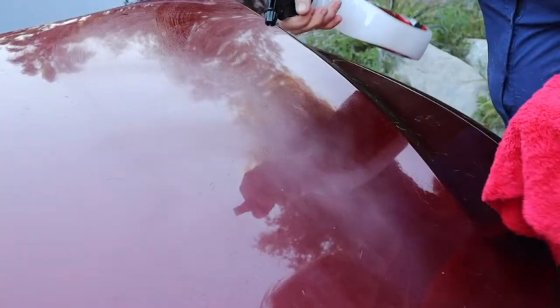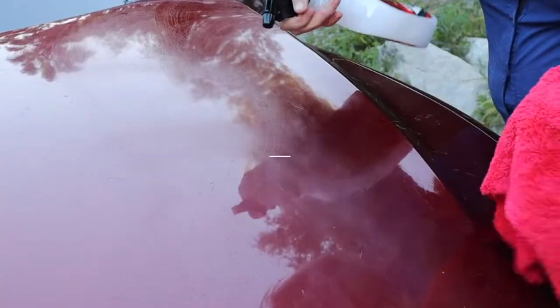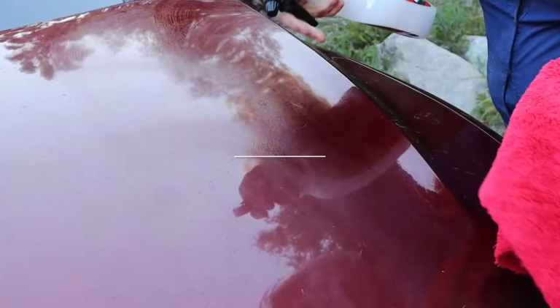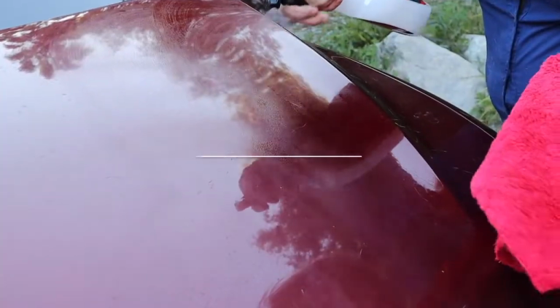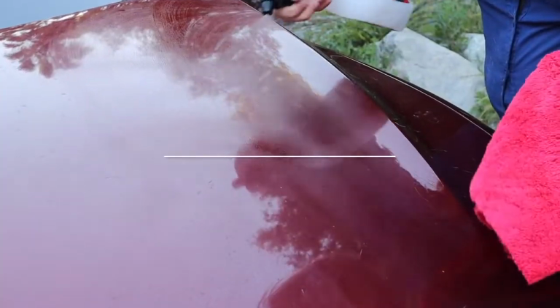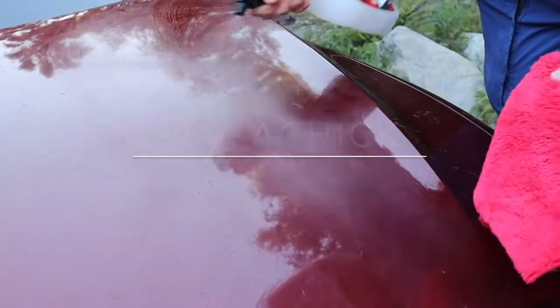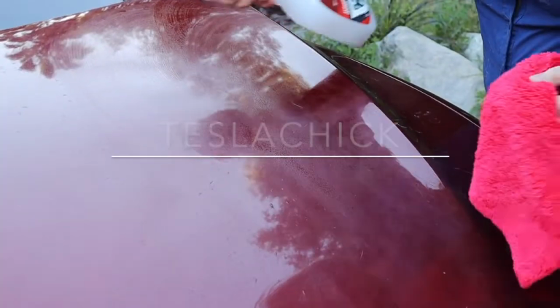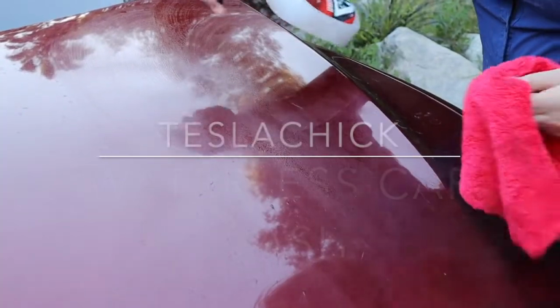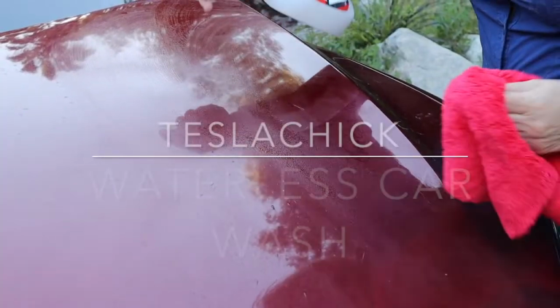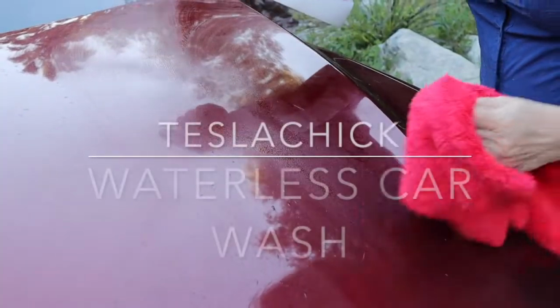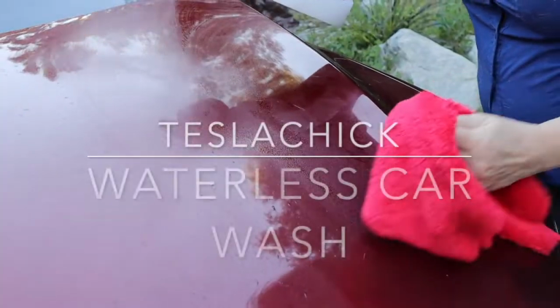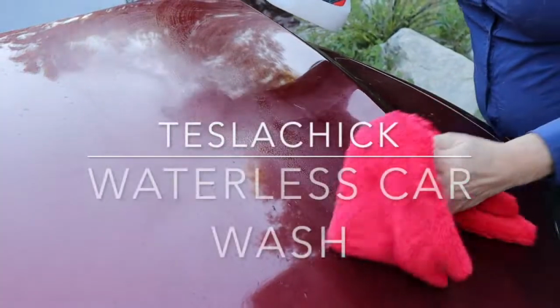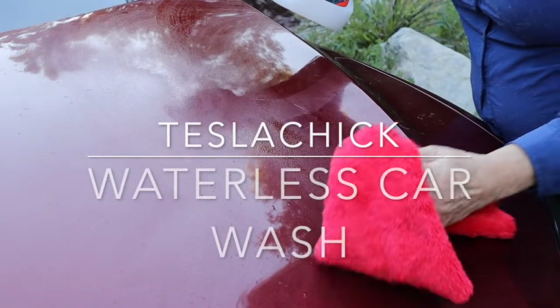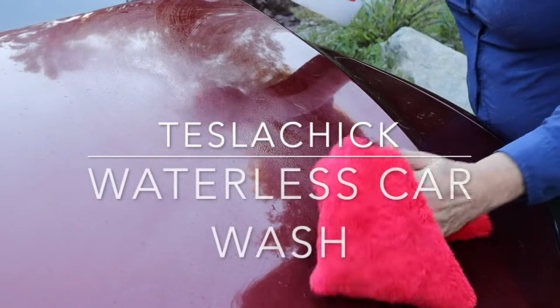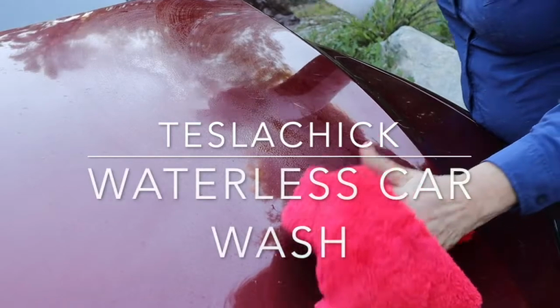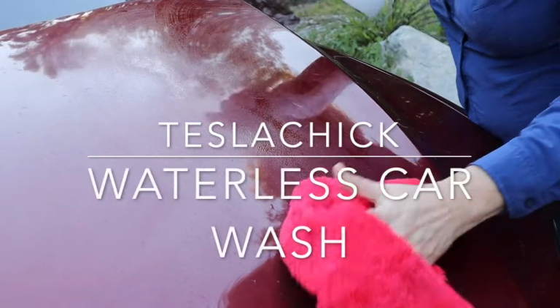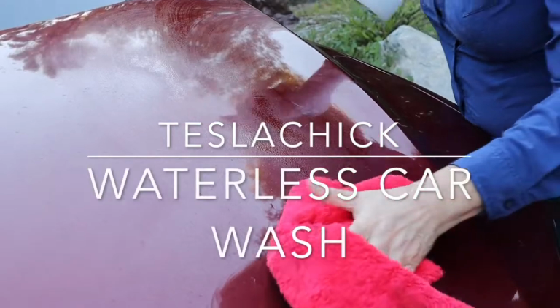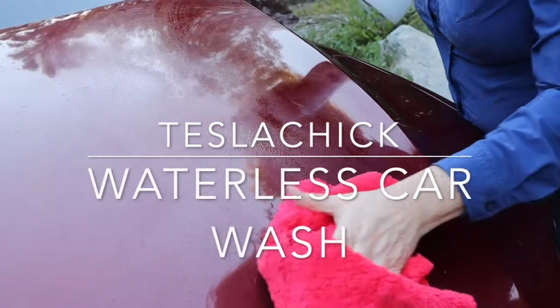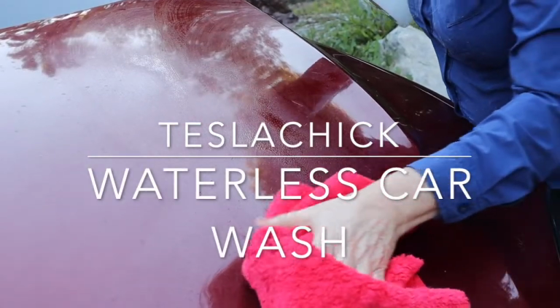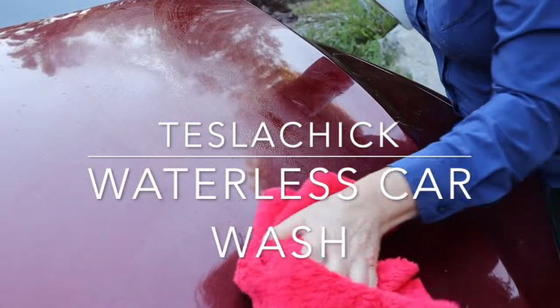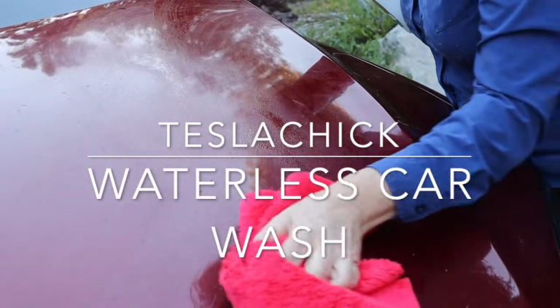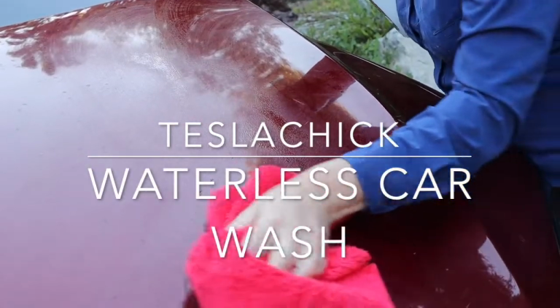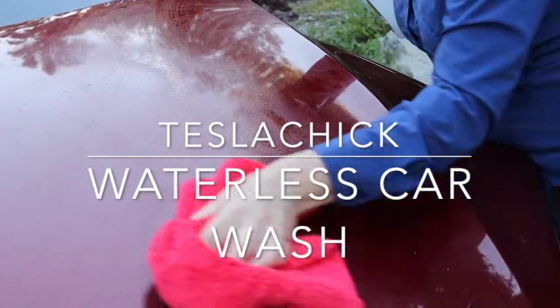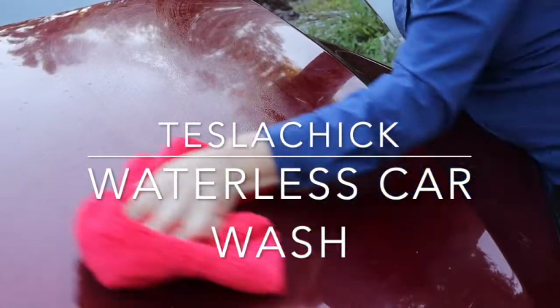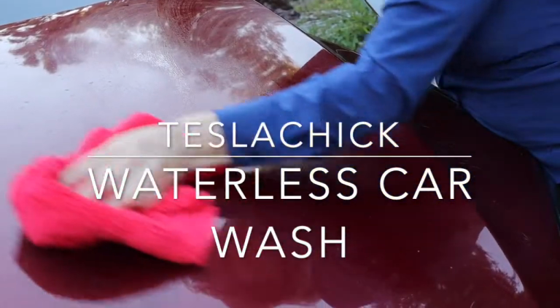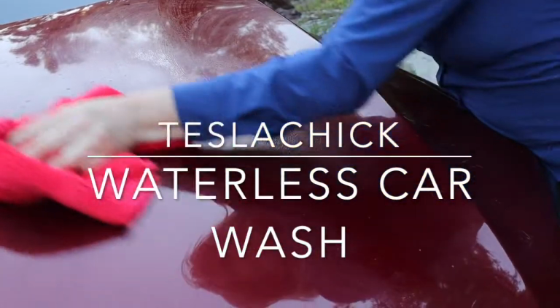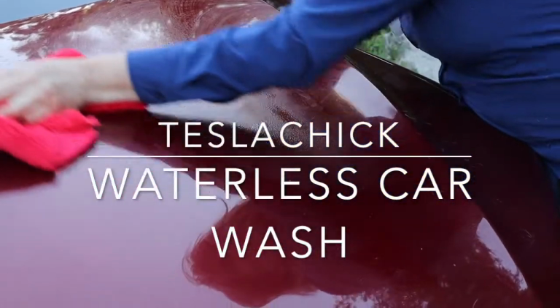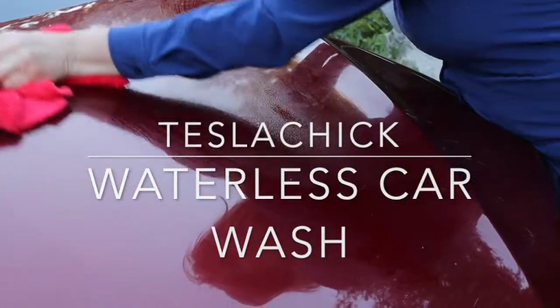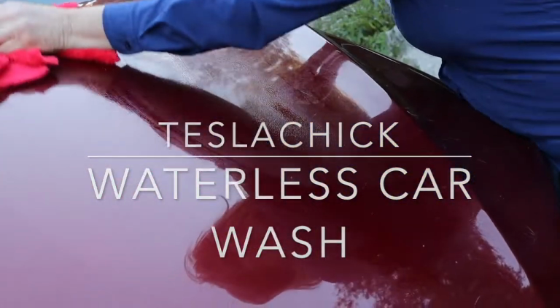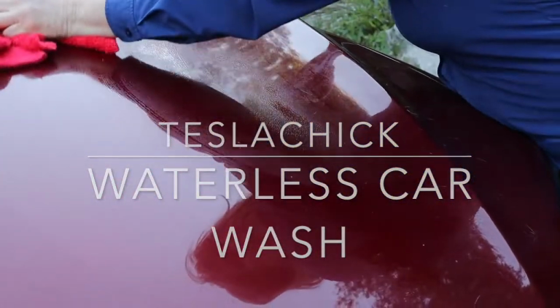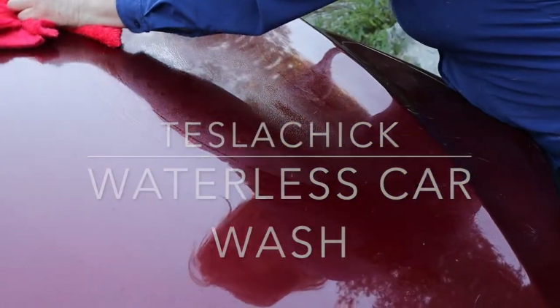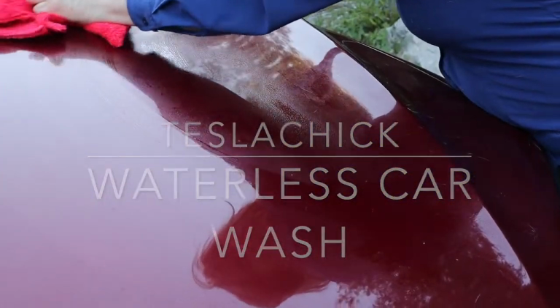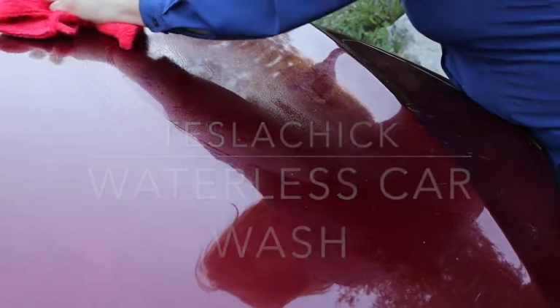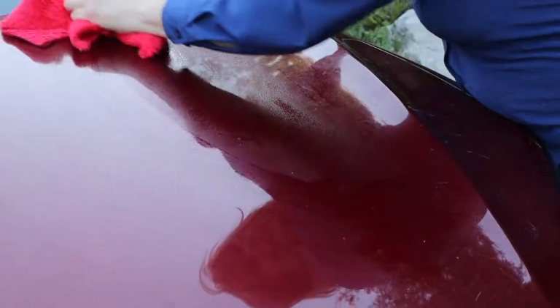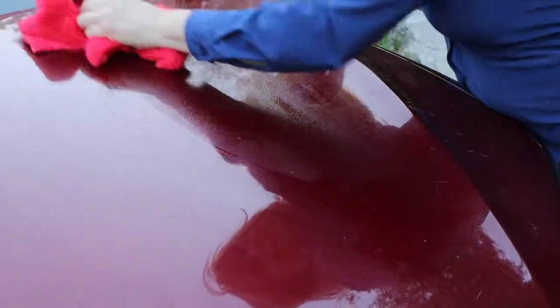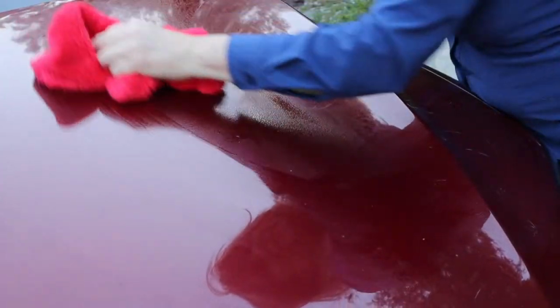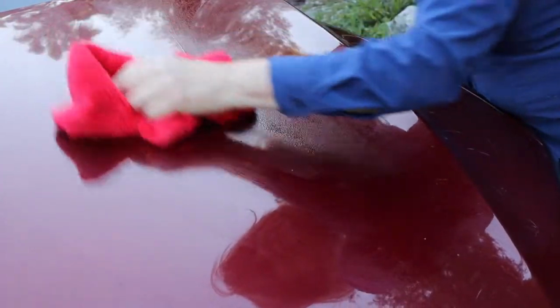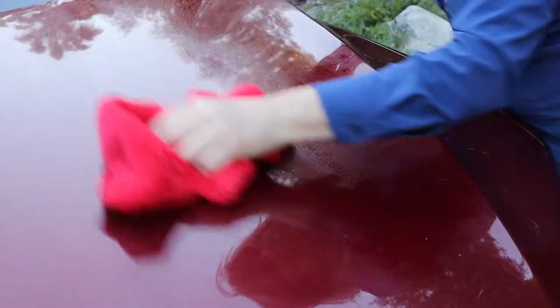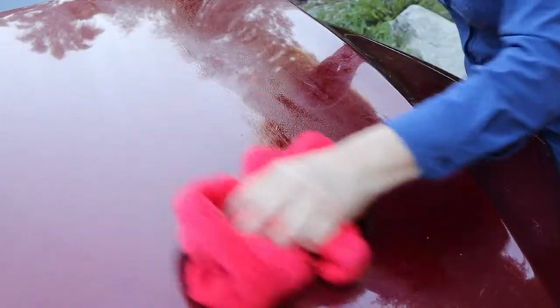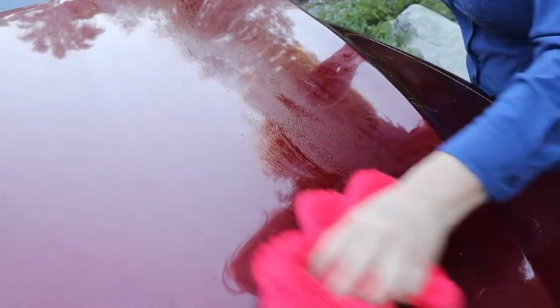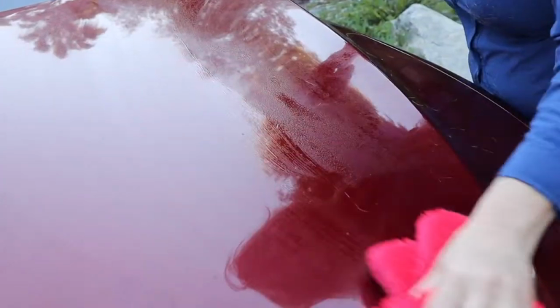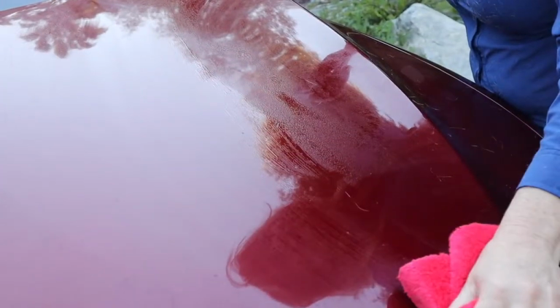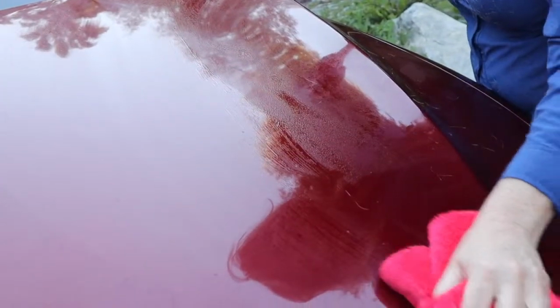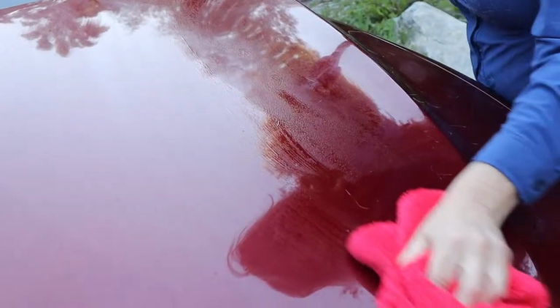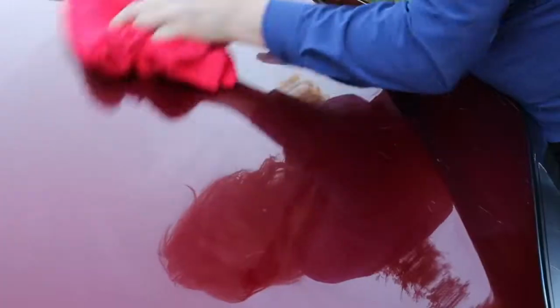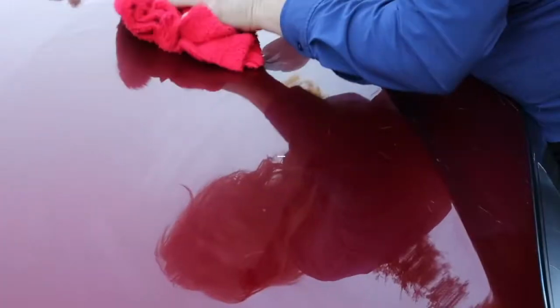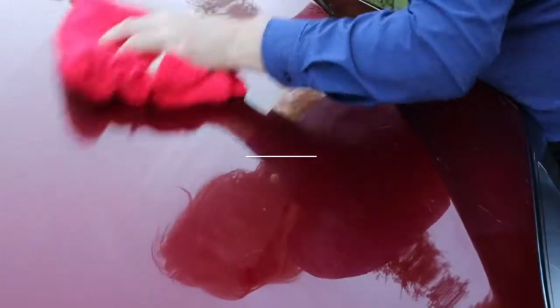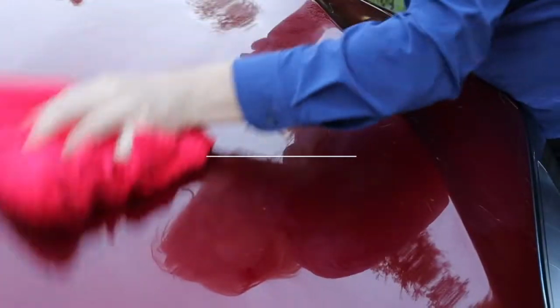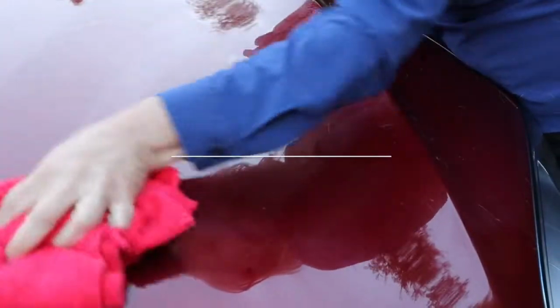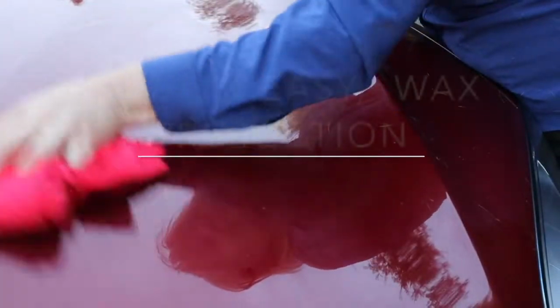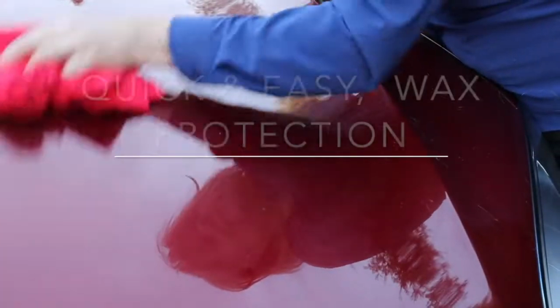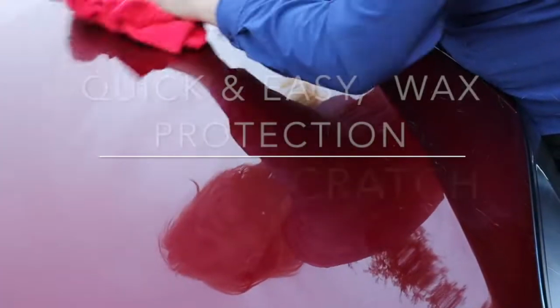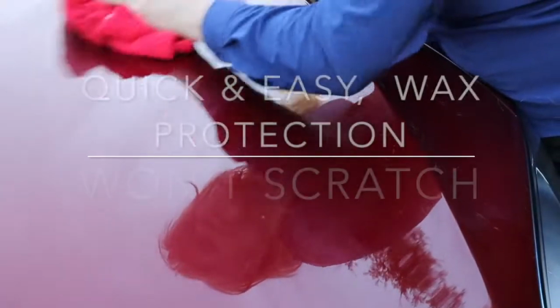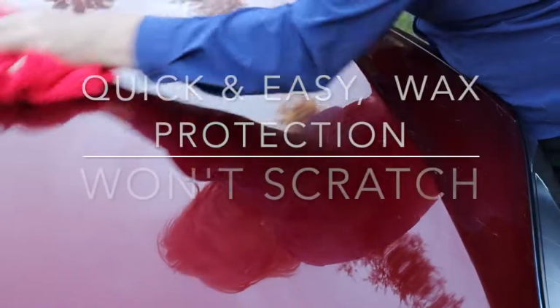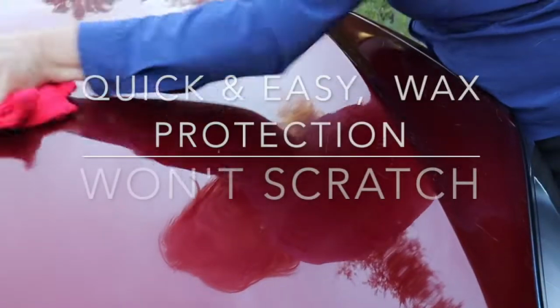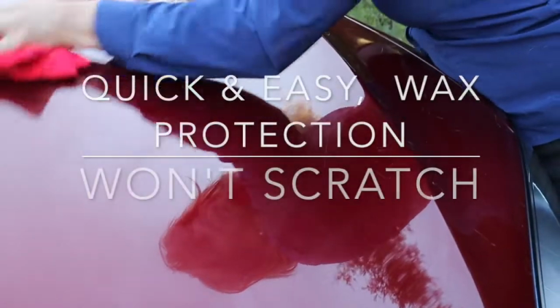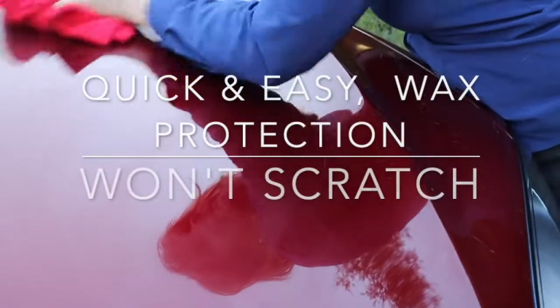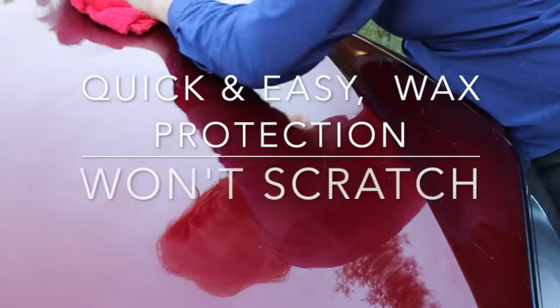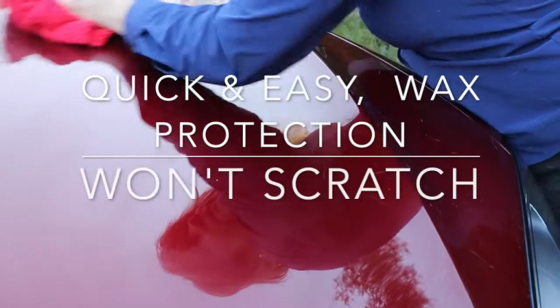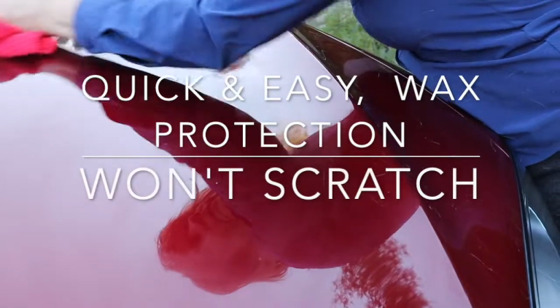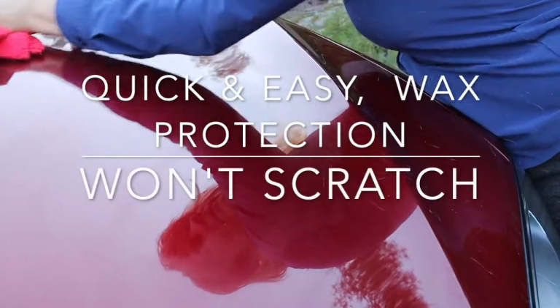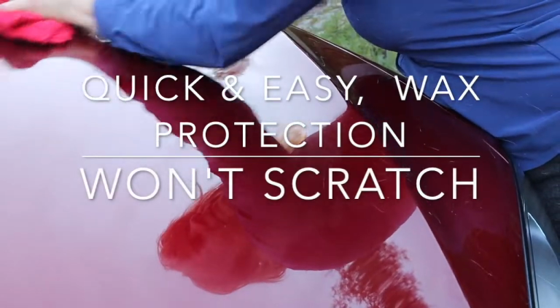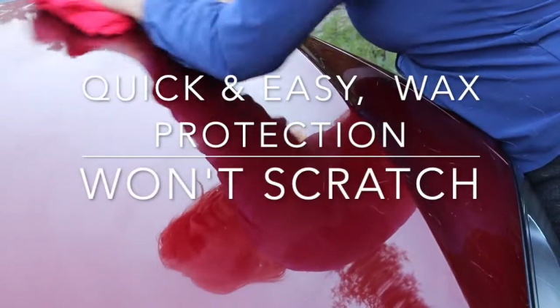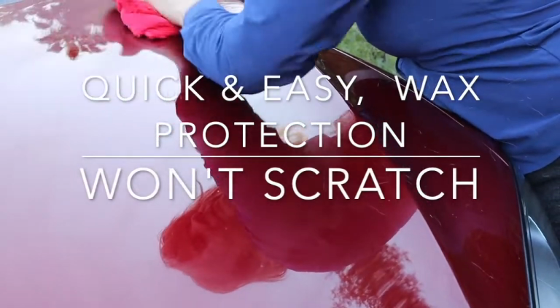TeslaChick Waterless Car Wash. It's quick and easy, leaves a wax protection, and won't scratch.